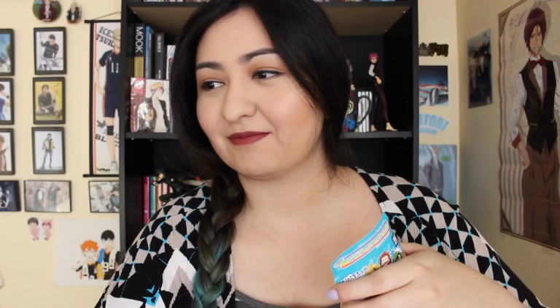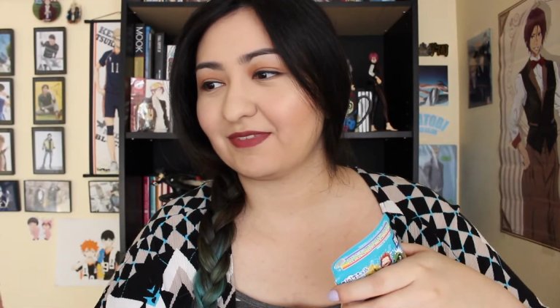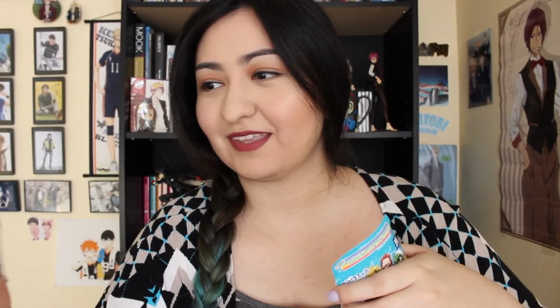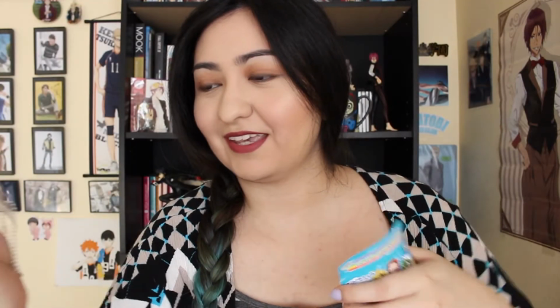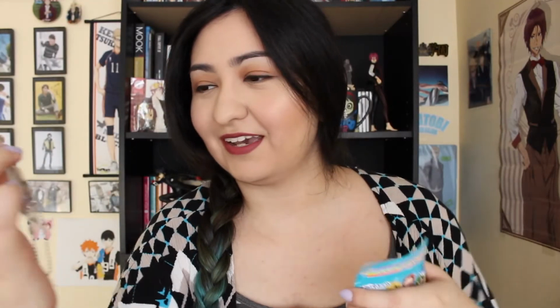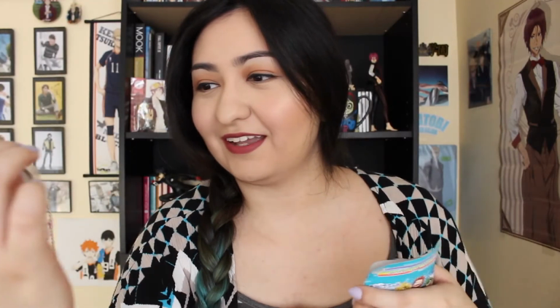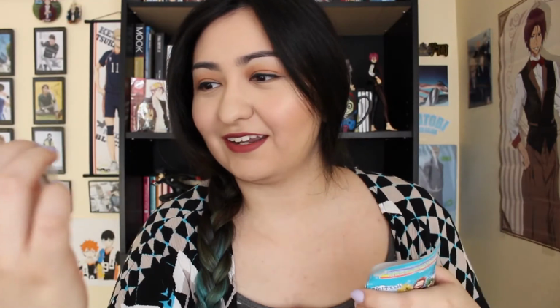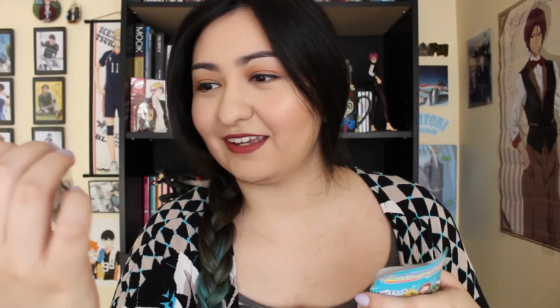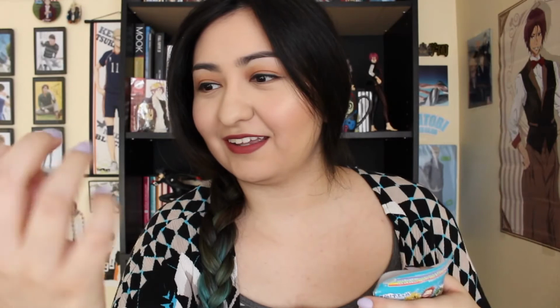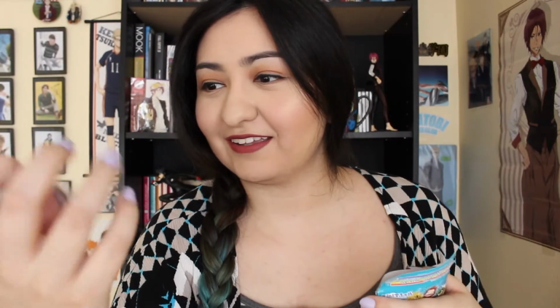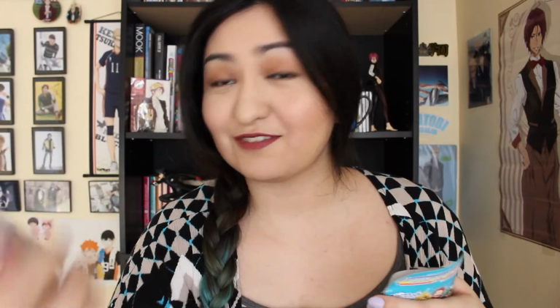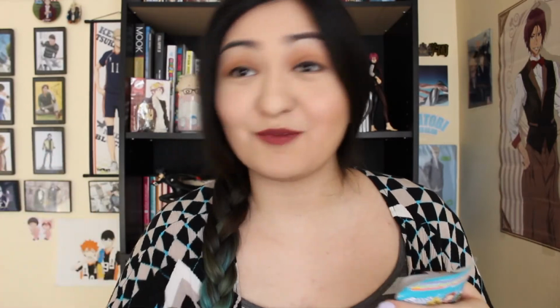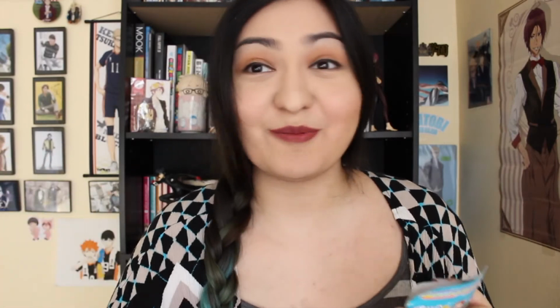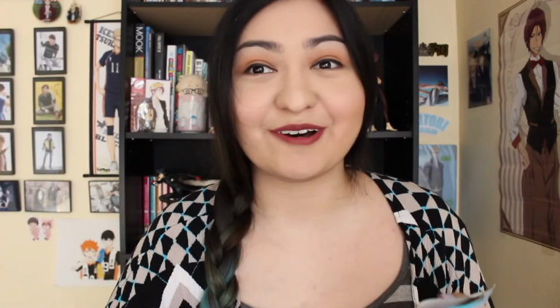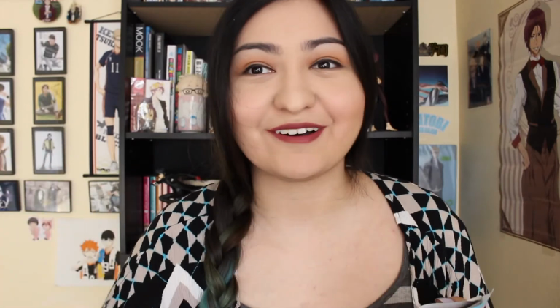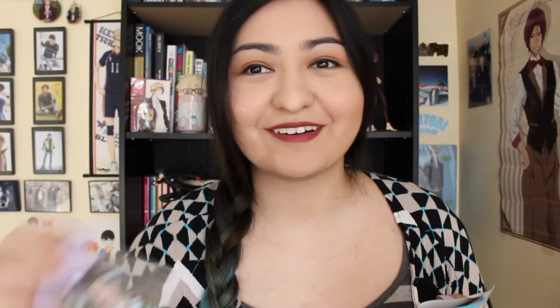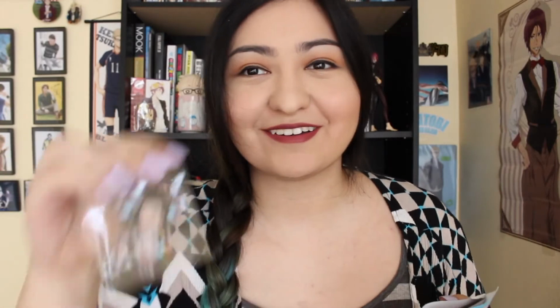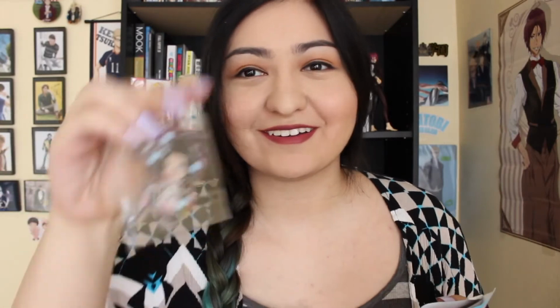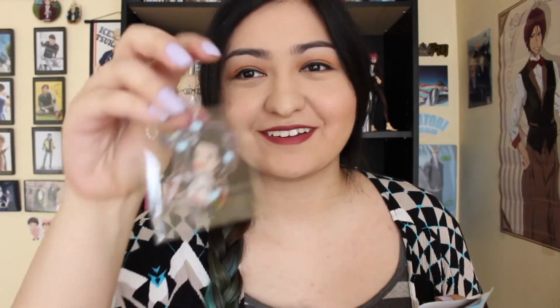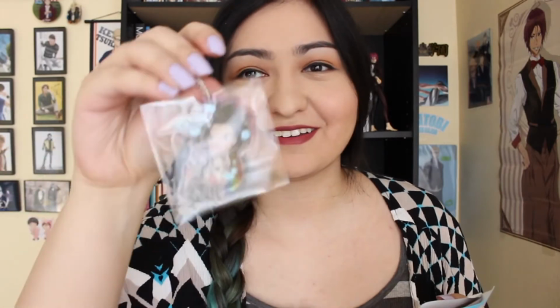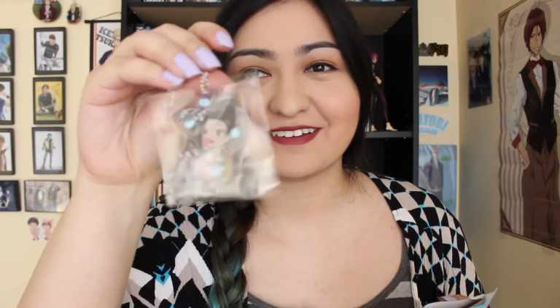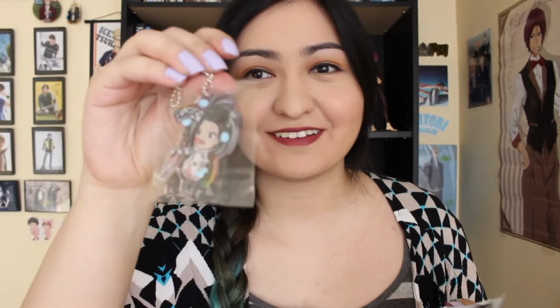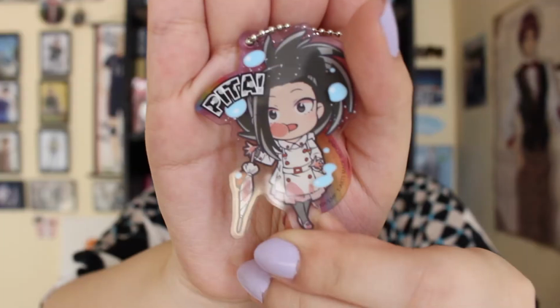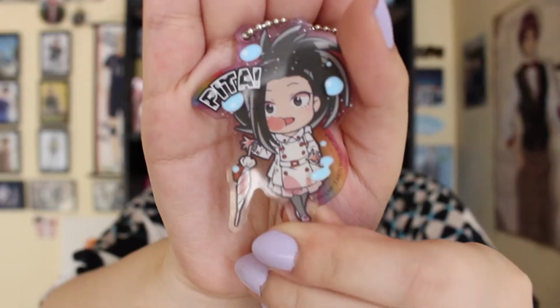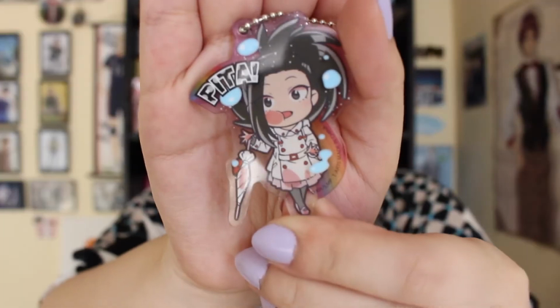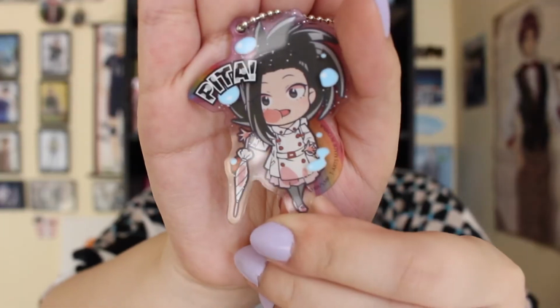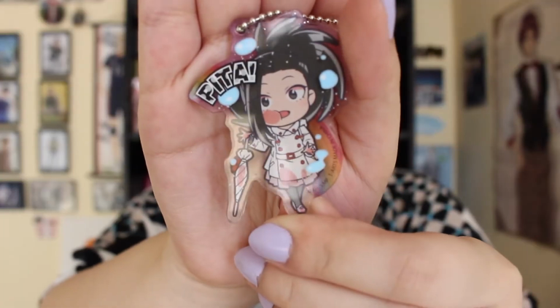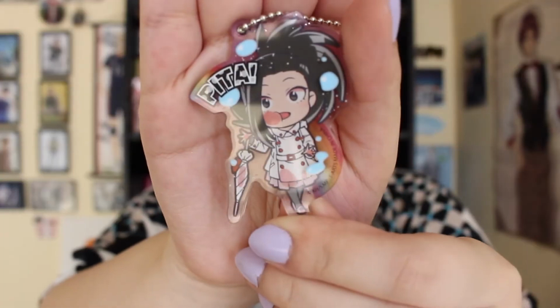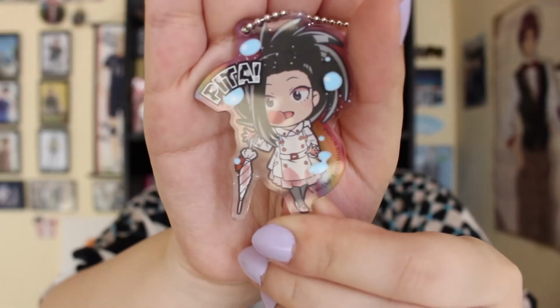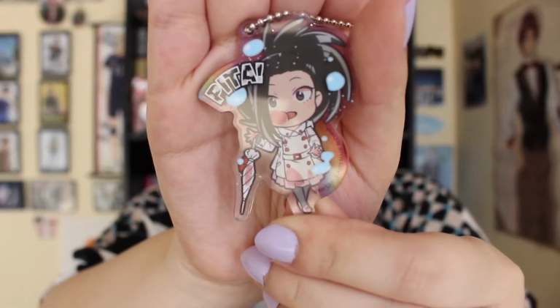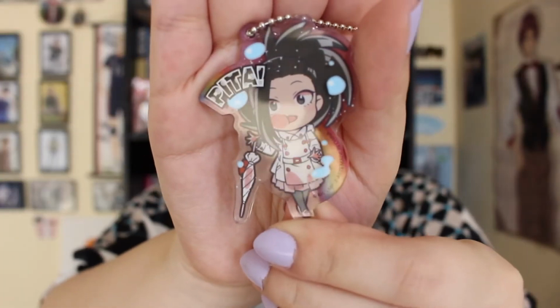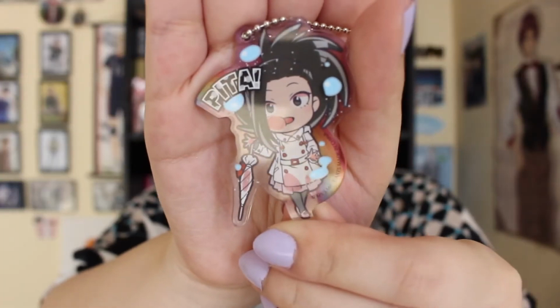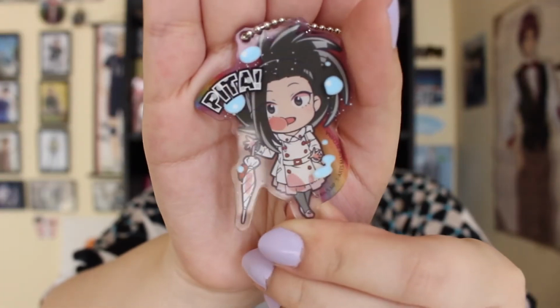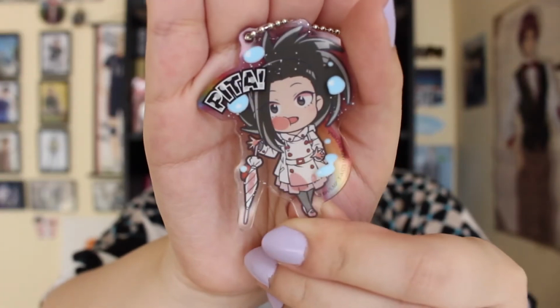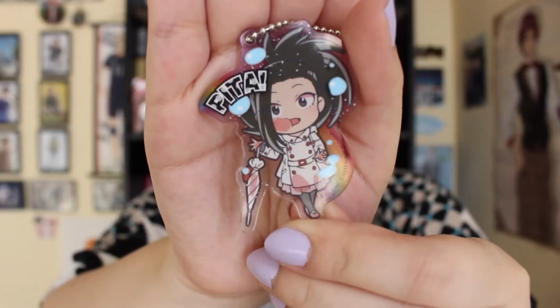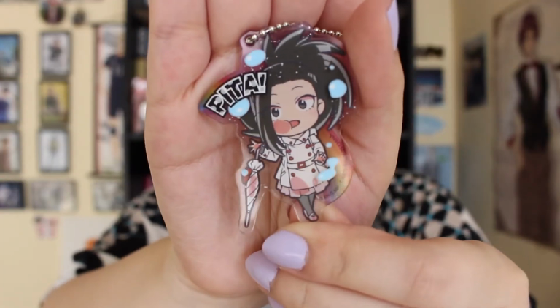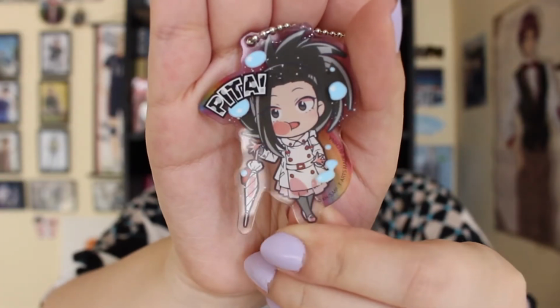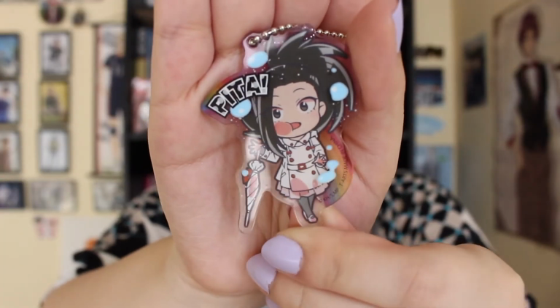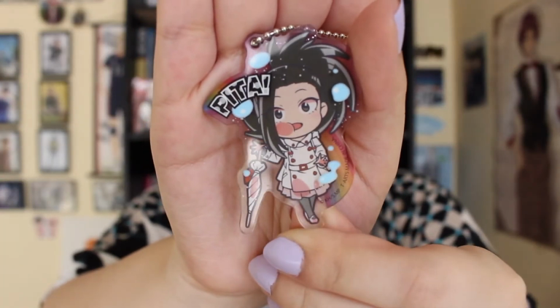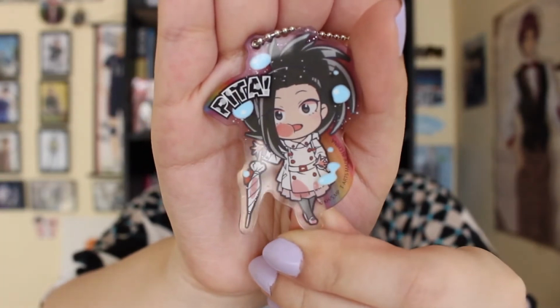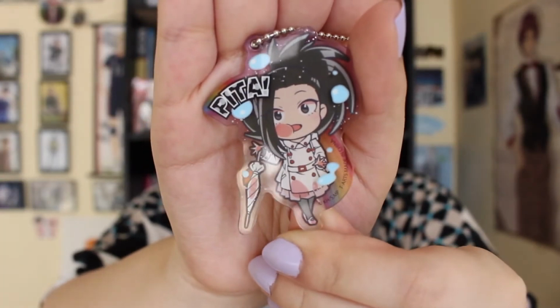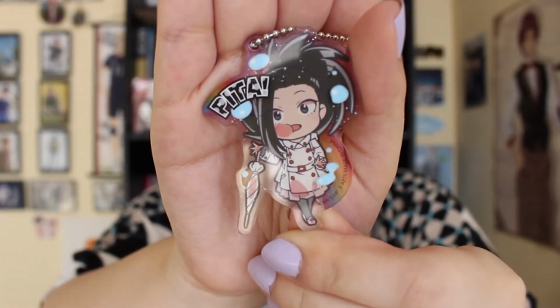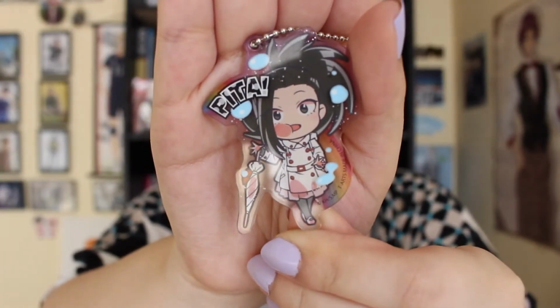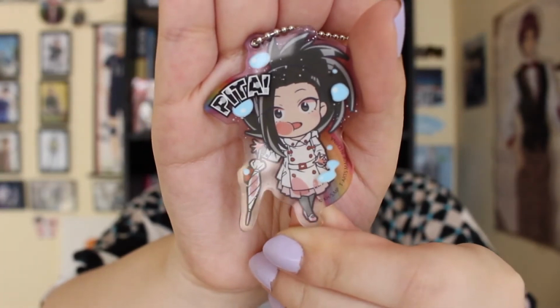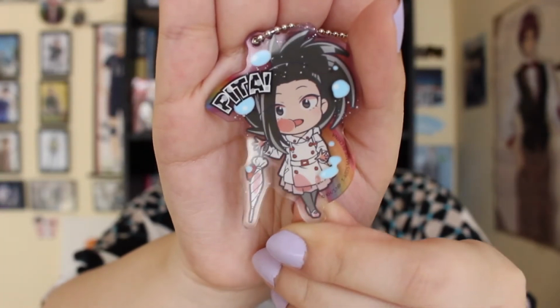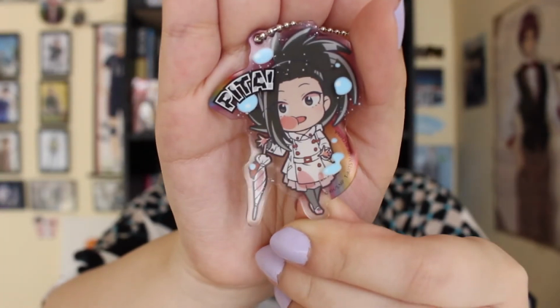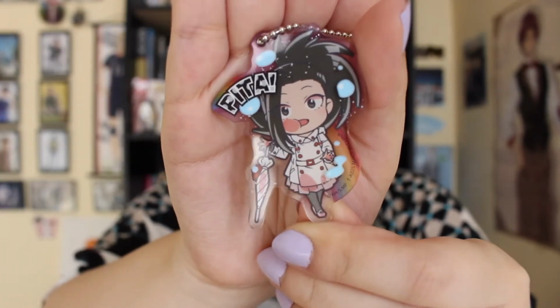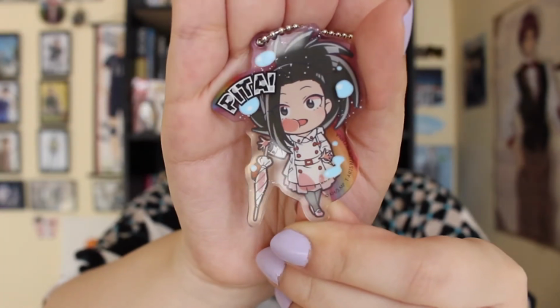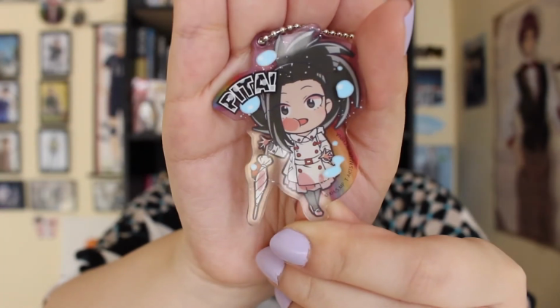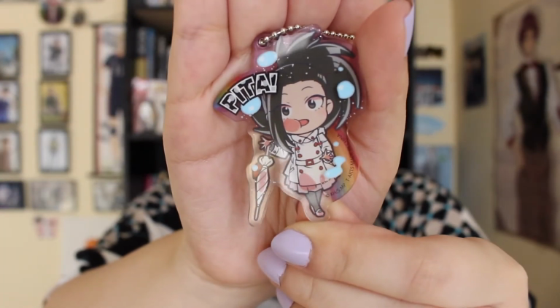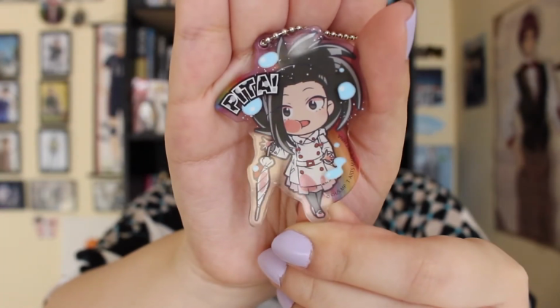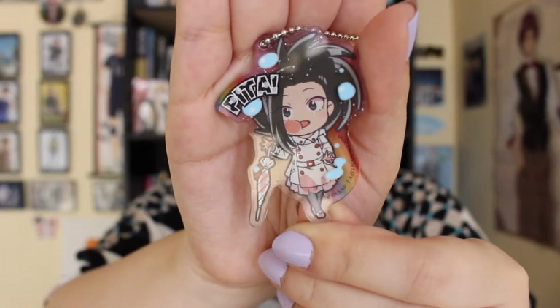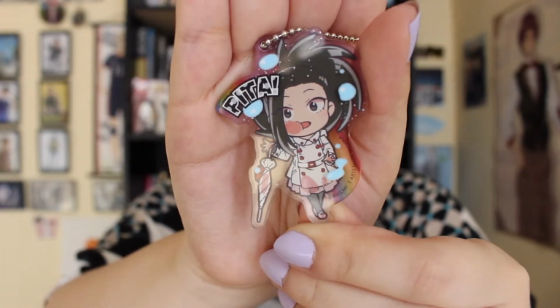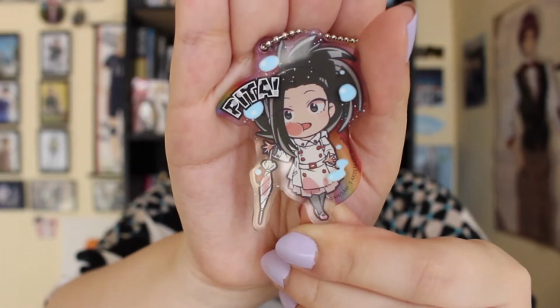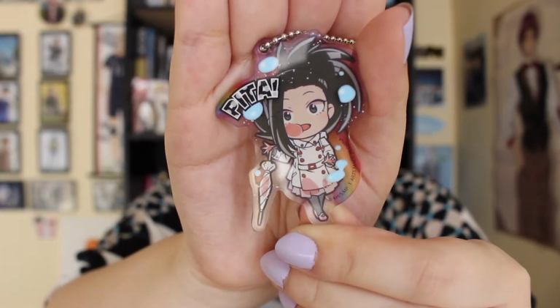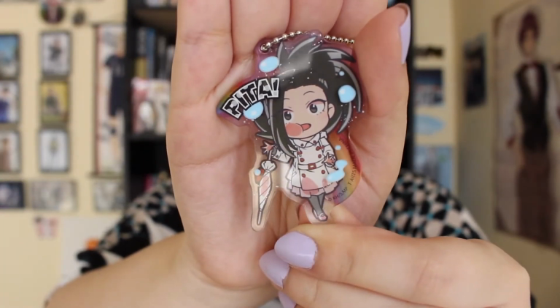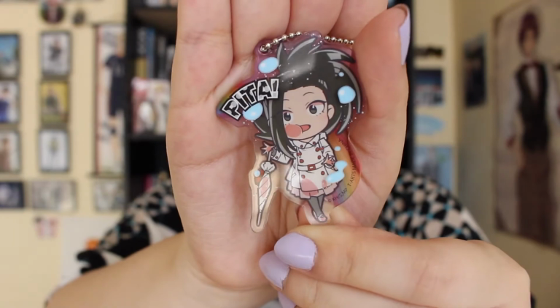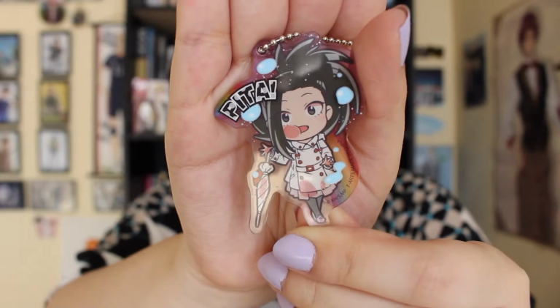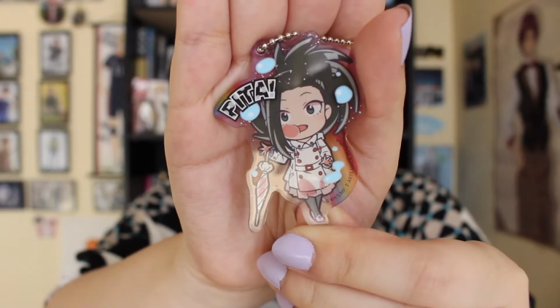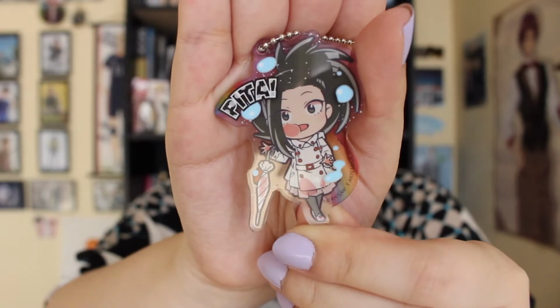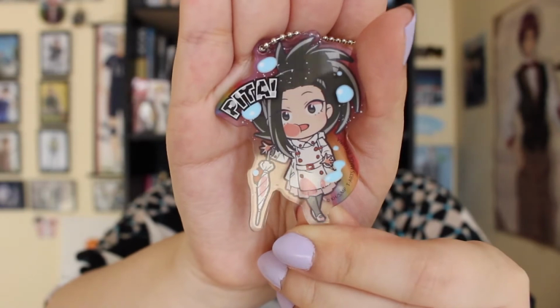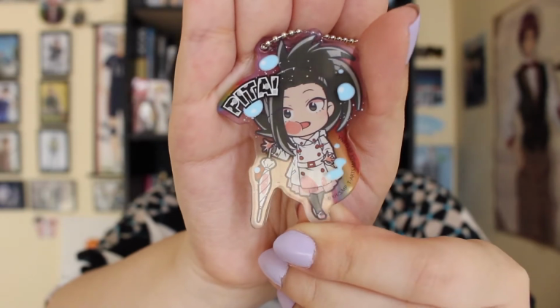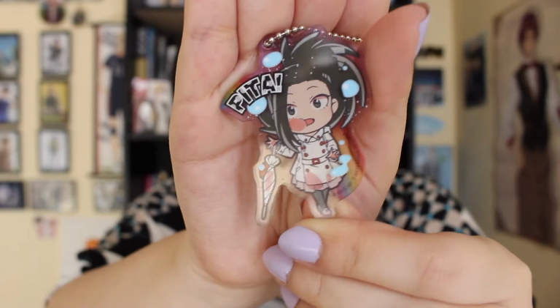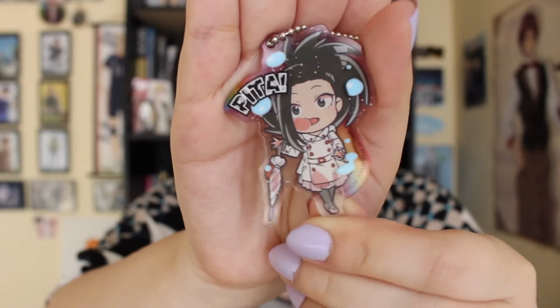Let's see who we get first — and it is Momo. So here is Momo. She looks really, really cute. I love her.